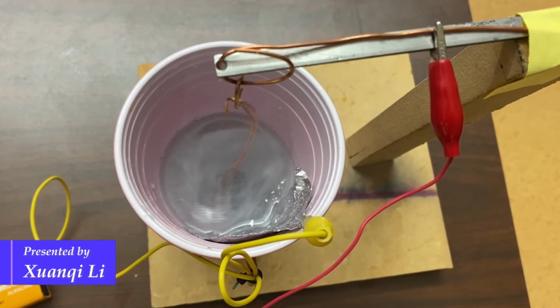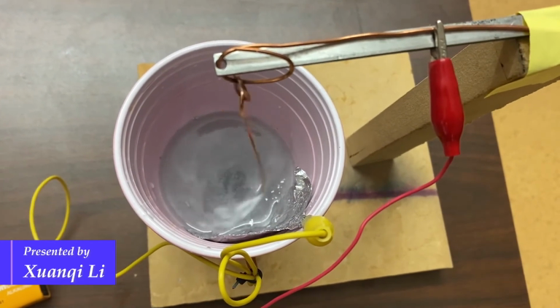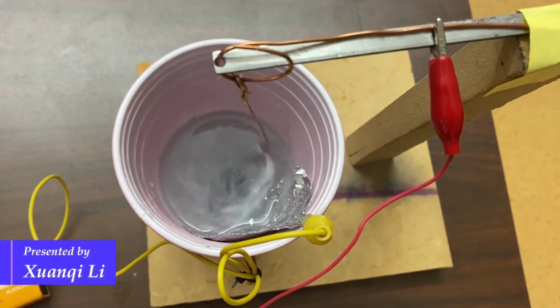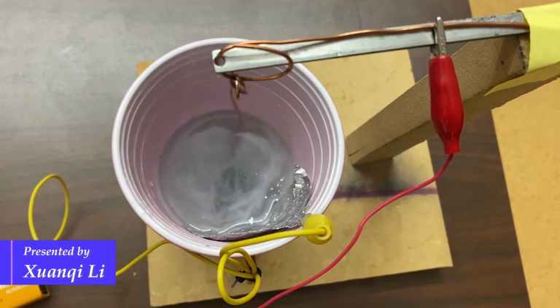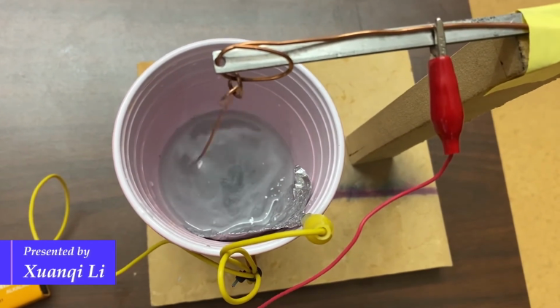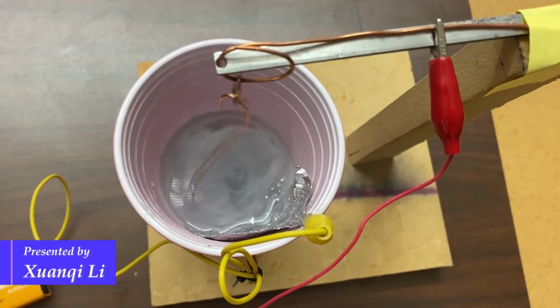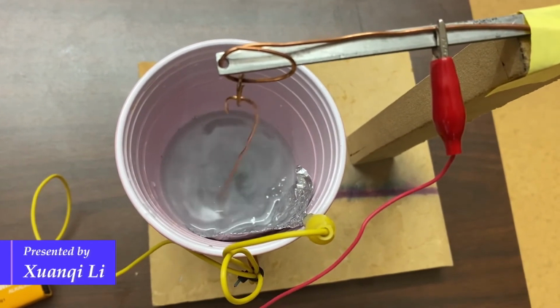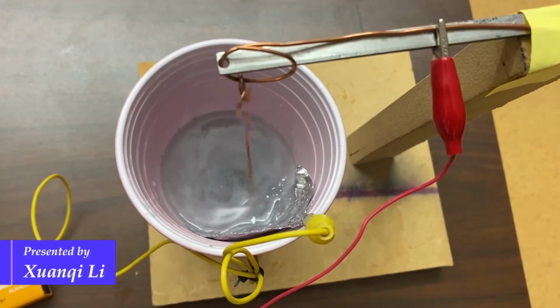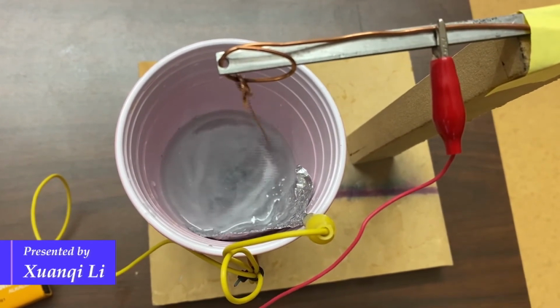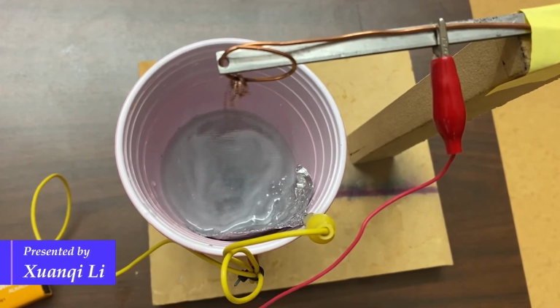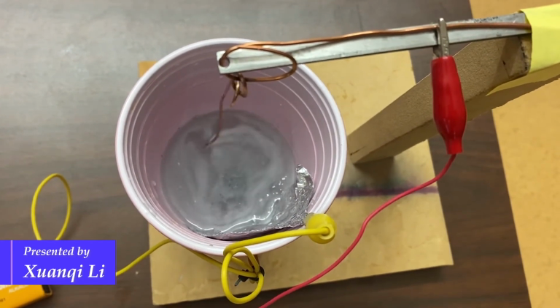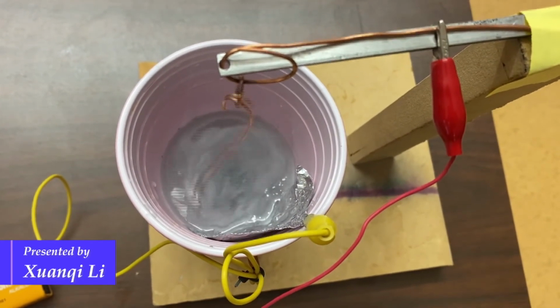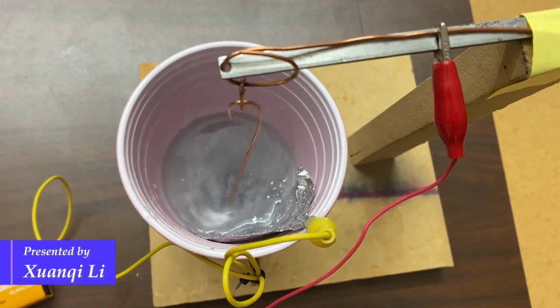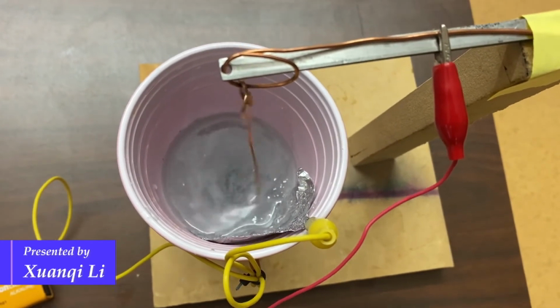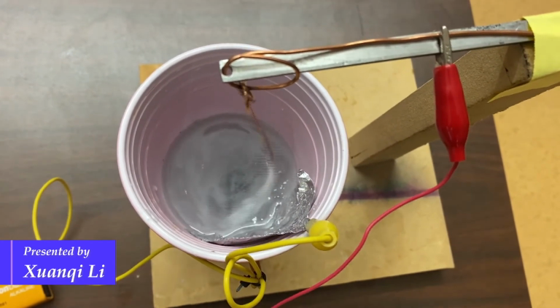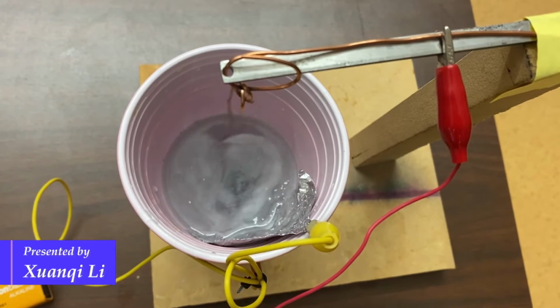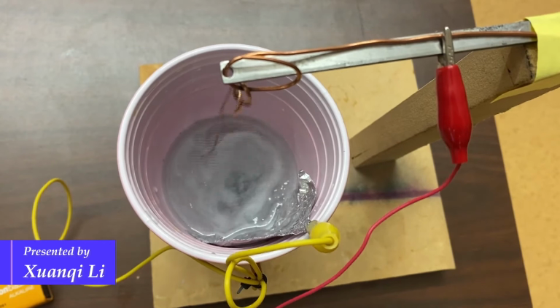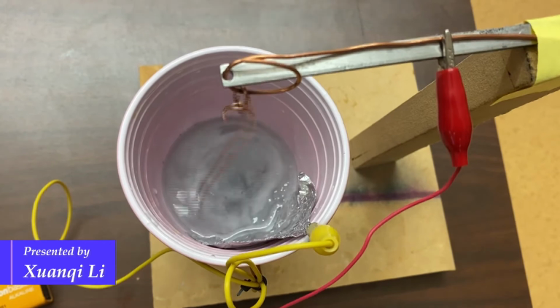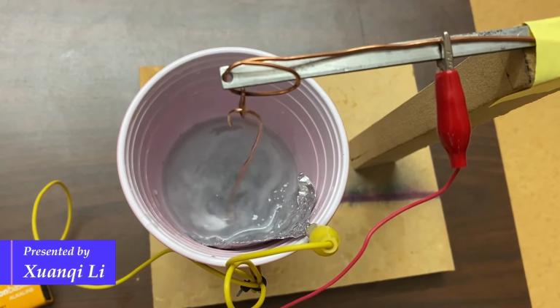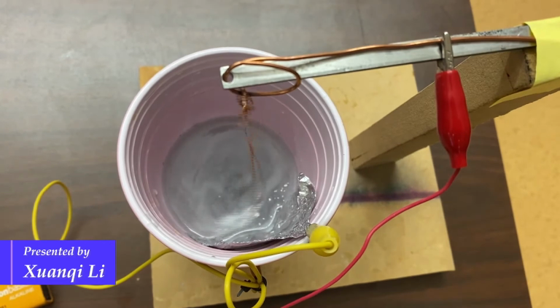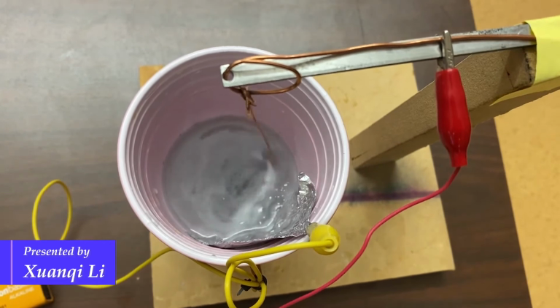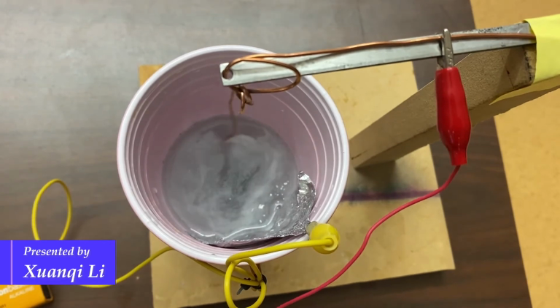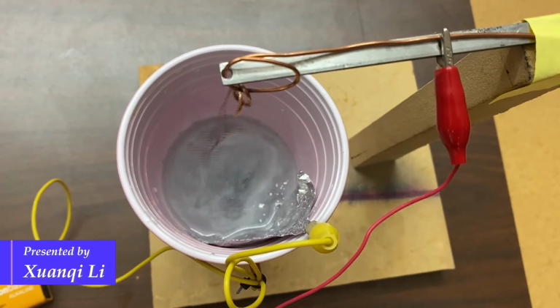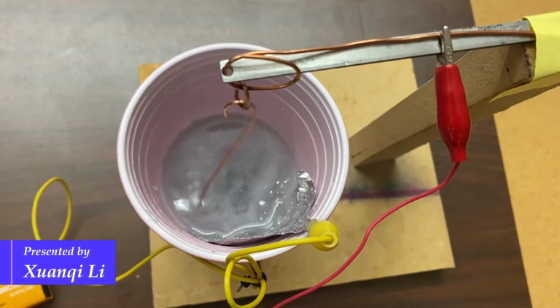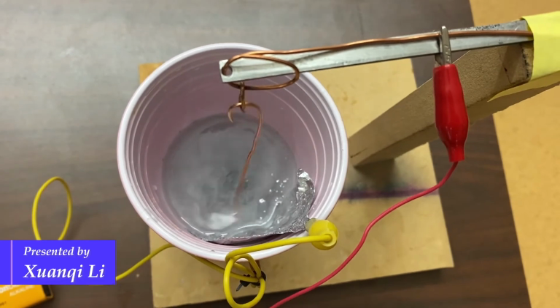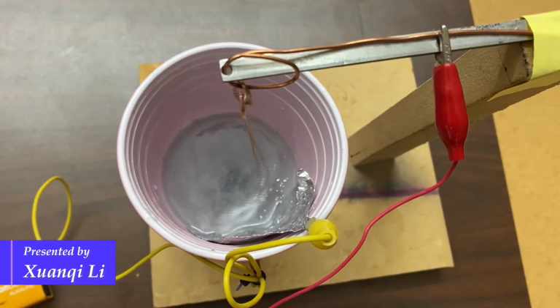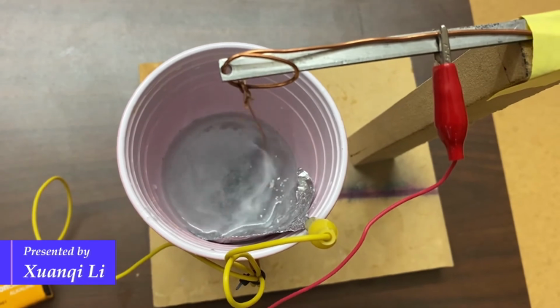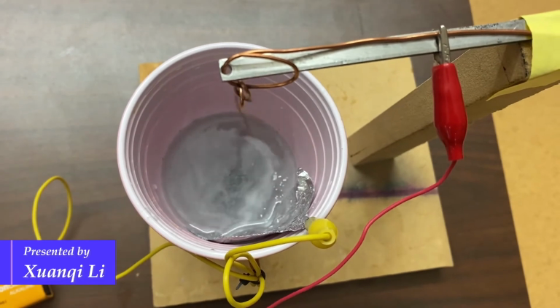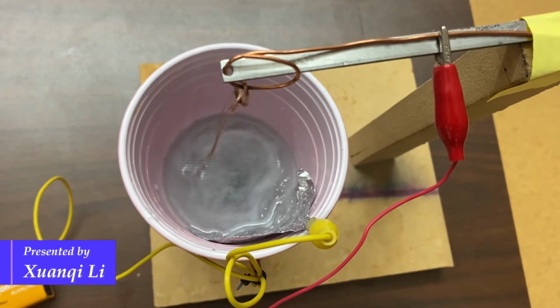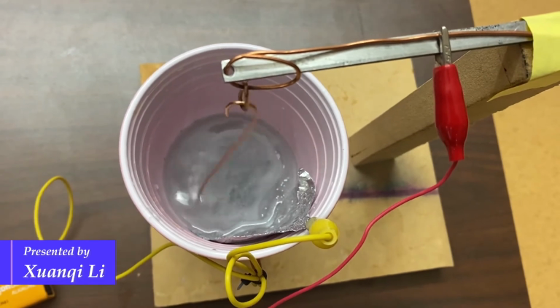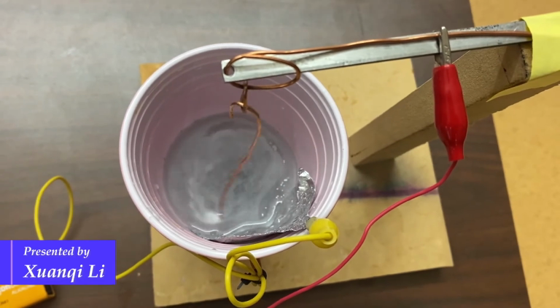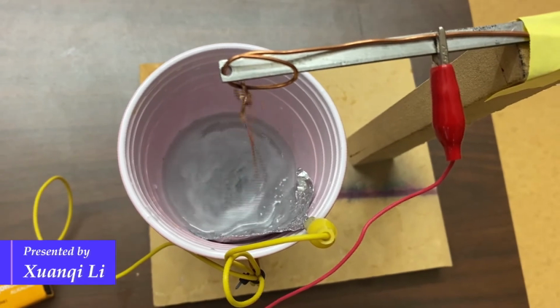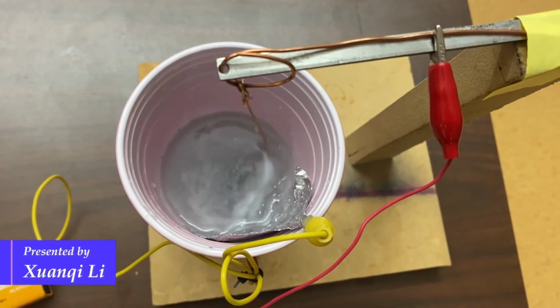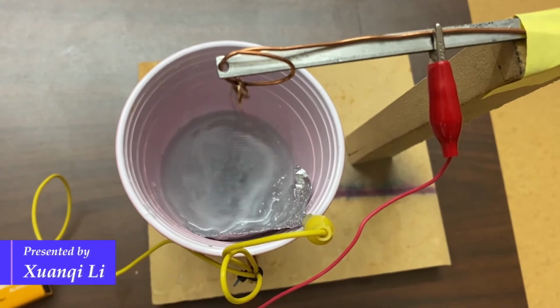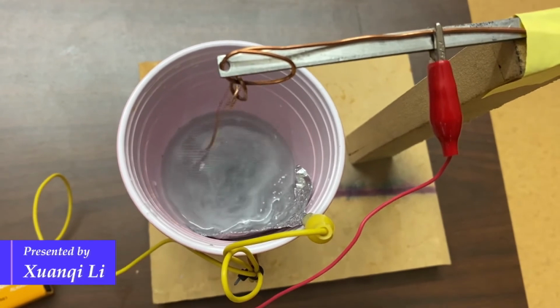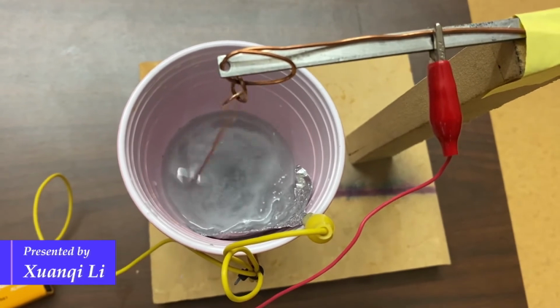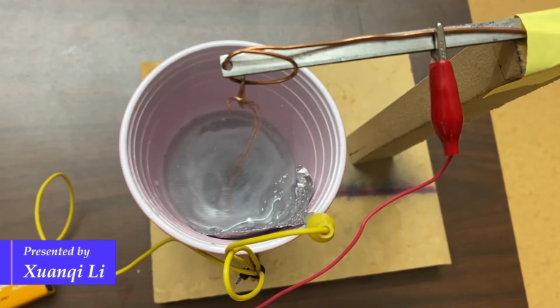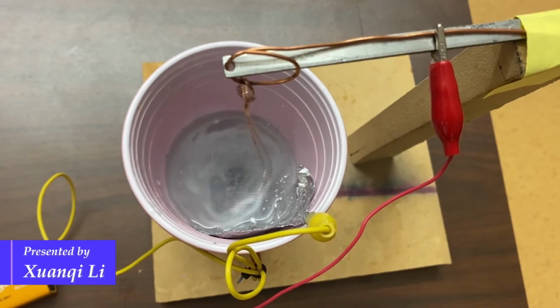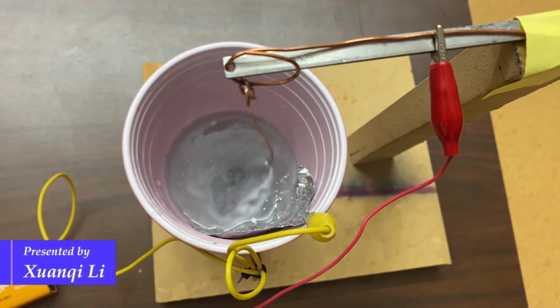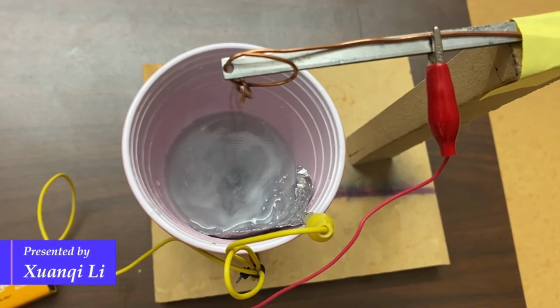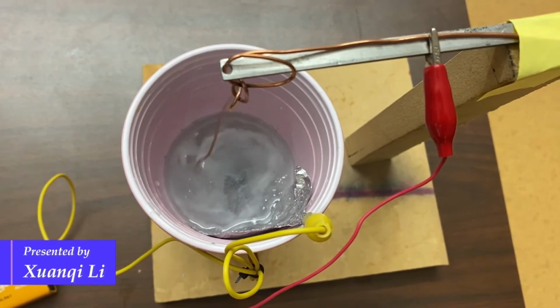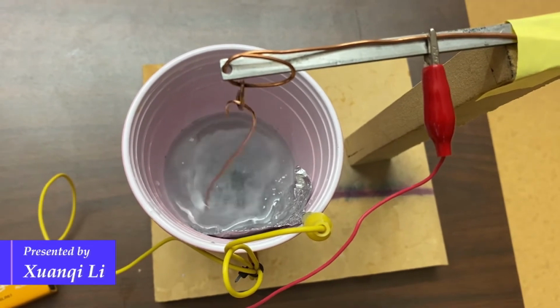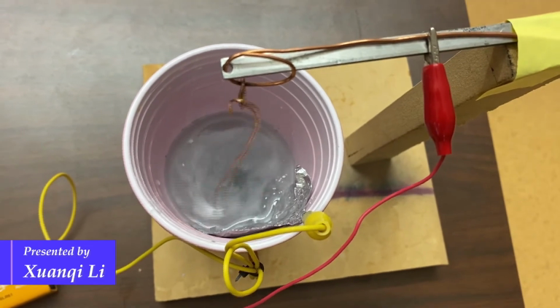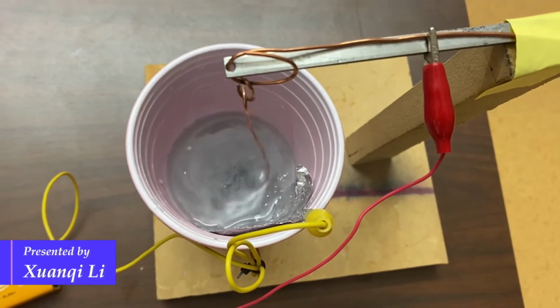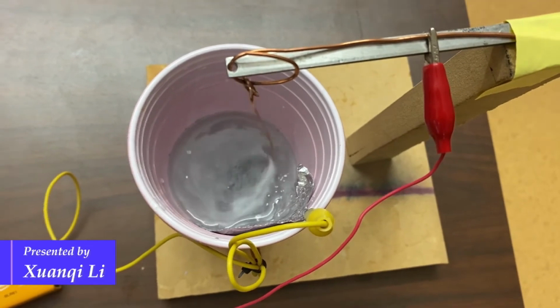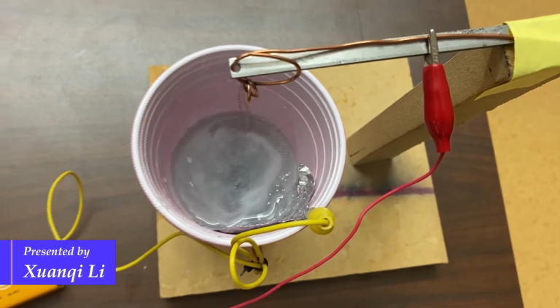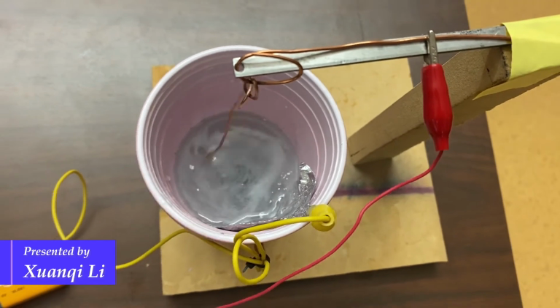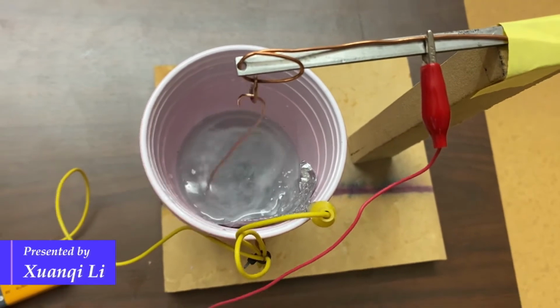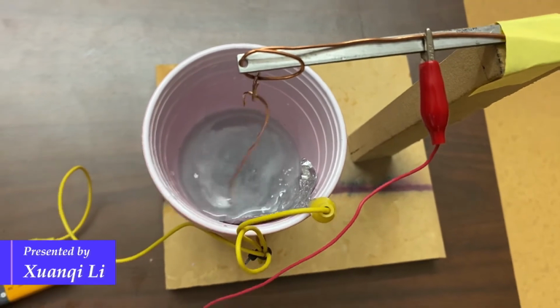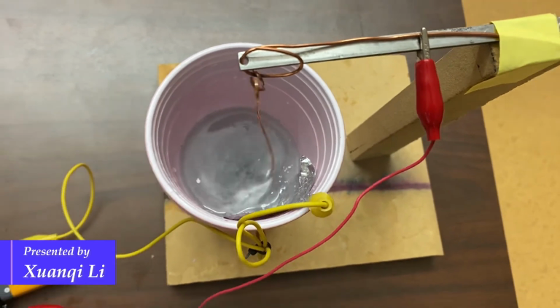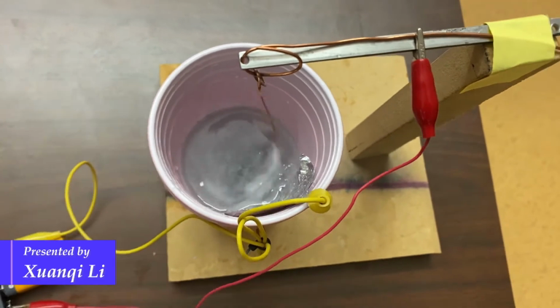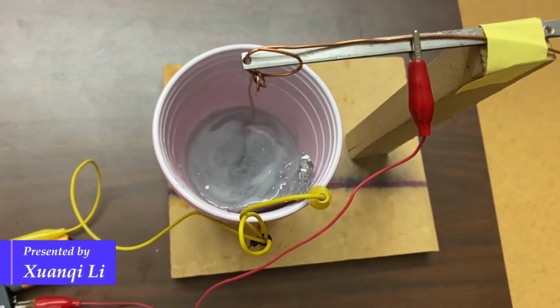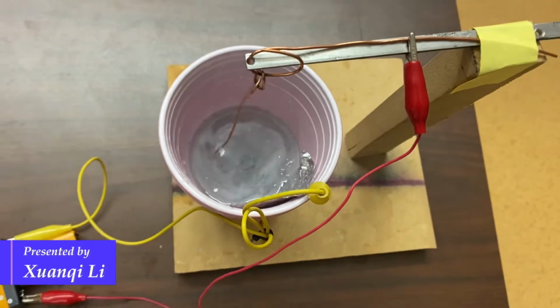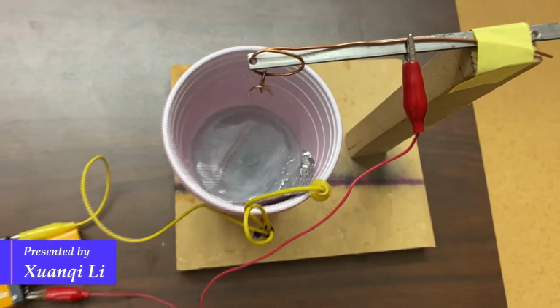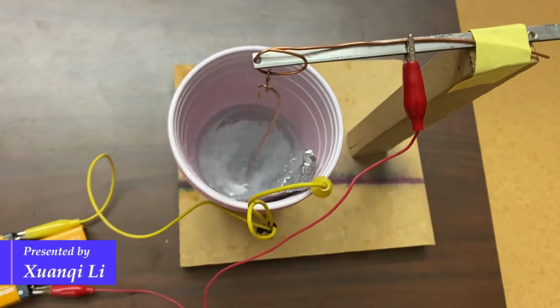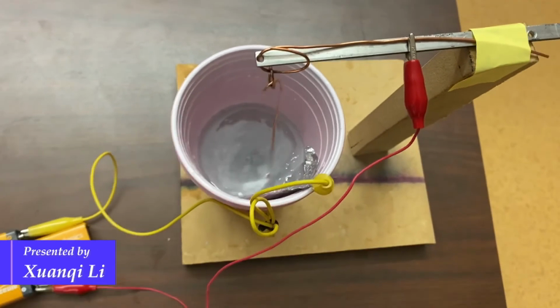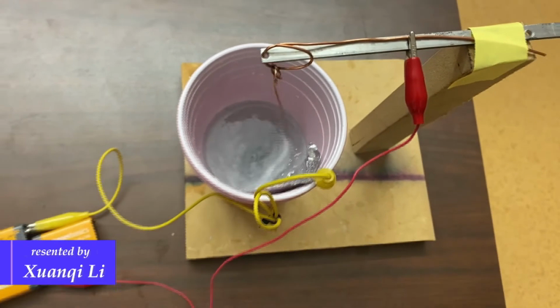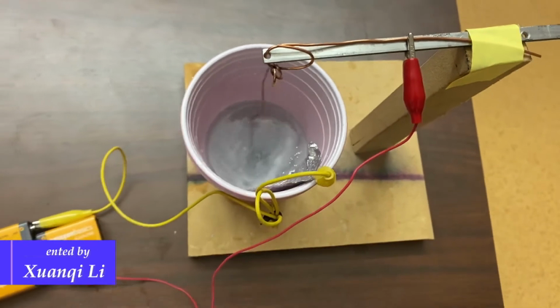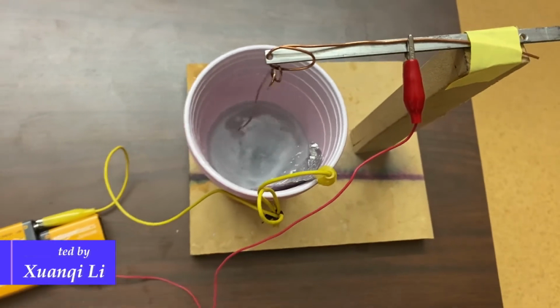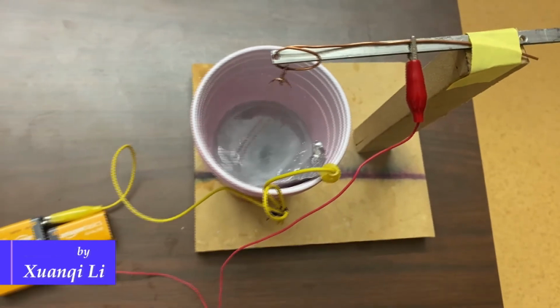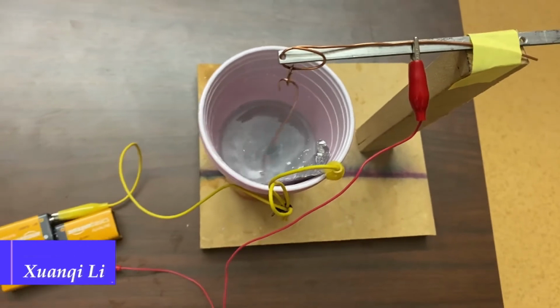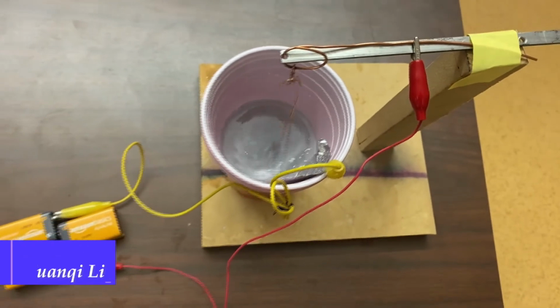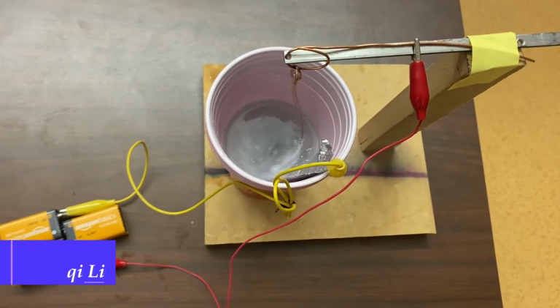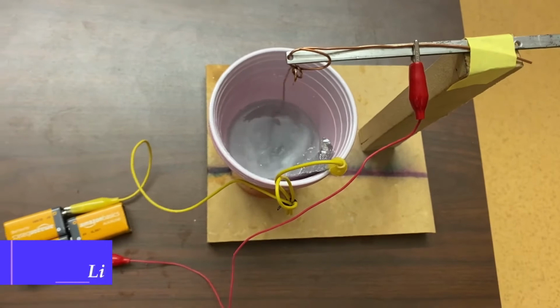The current running through the wire will create a magnetic field, which interacts with the magnet and creates a circular motion.